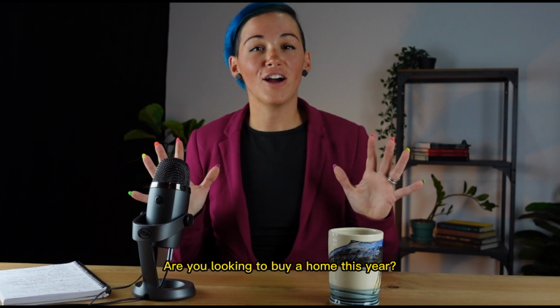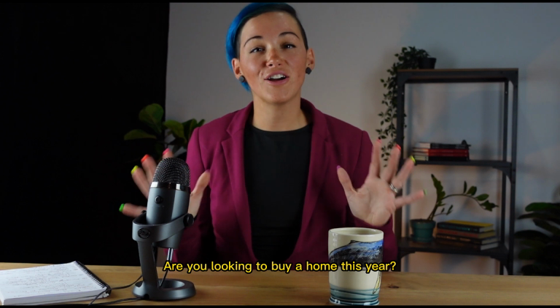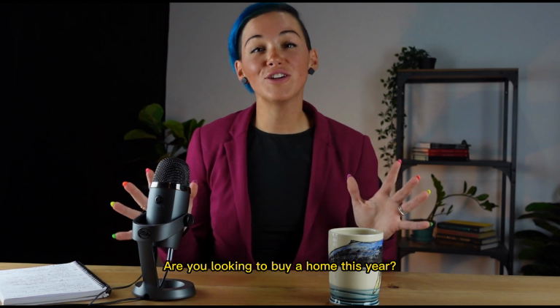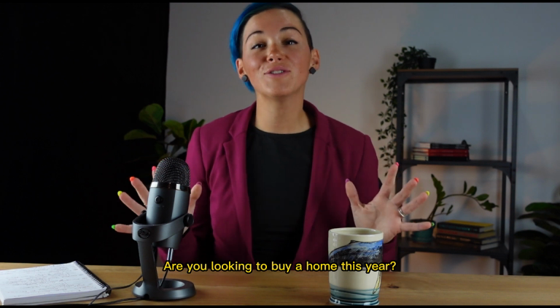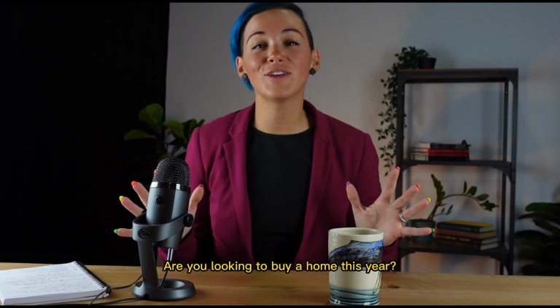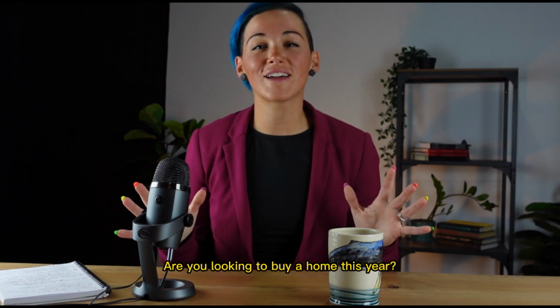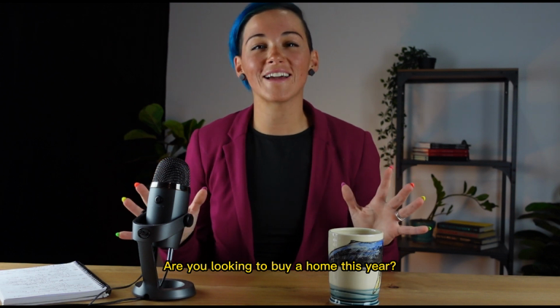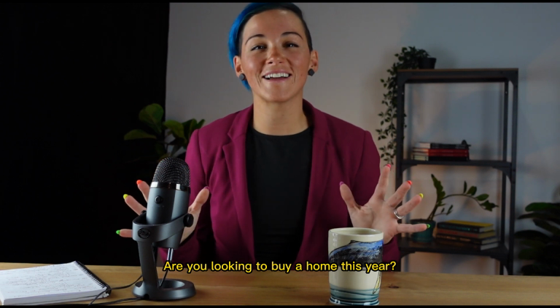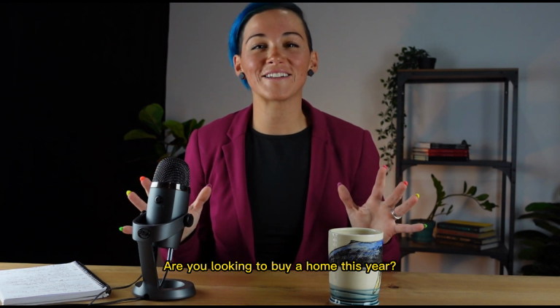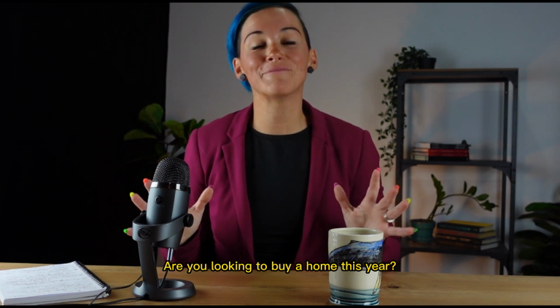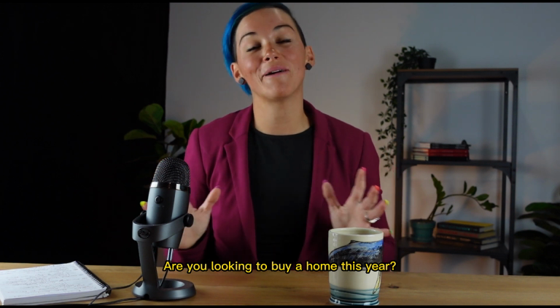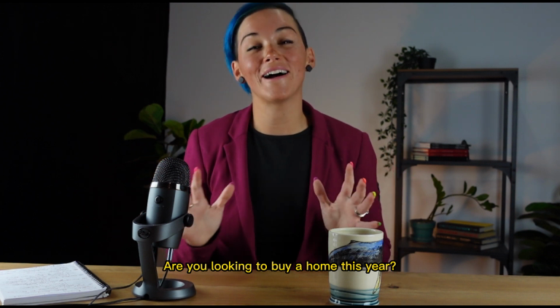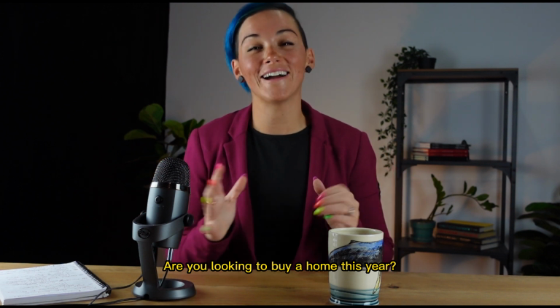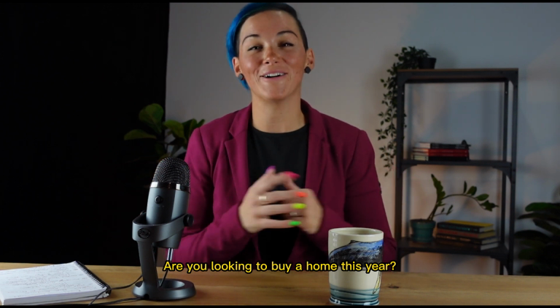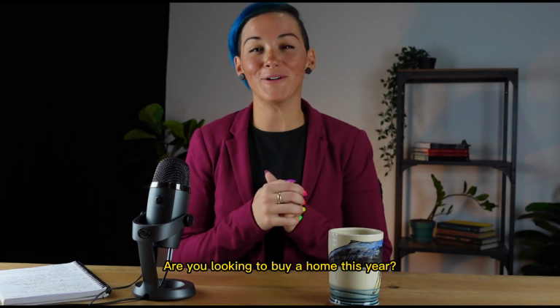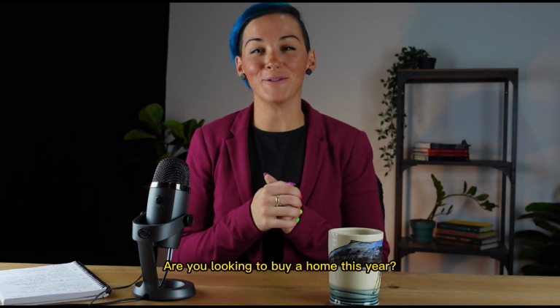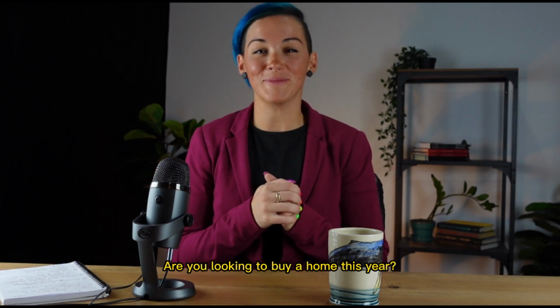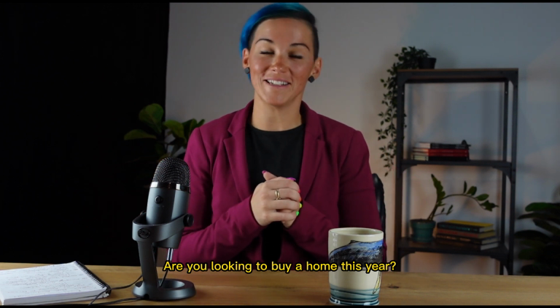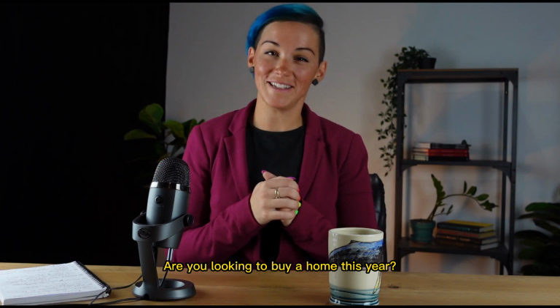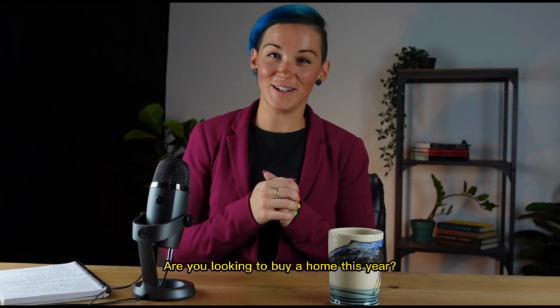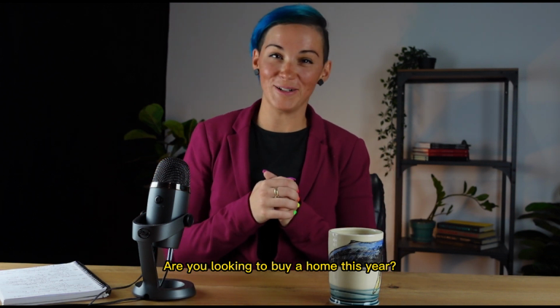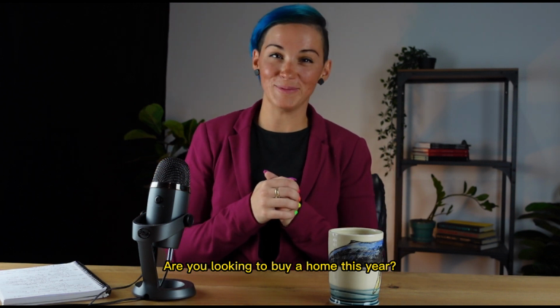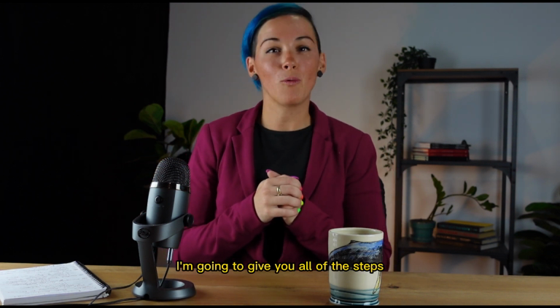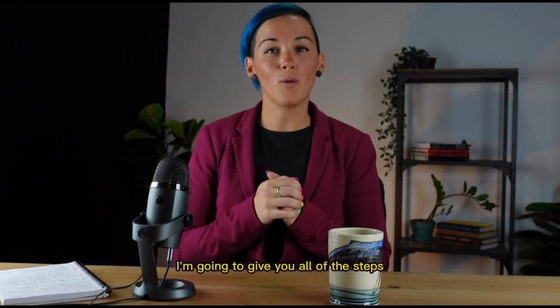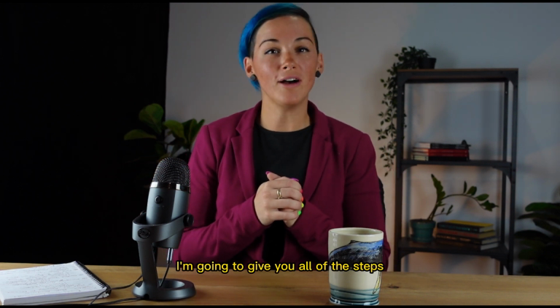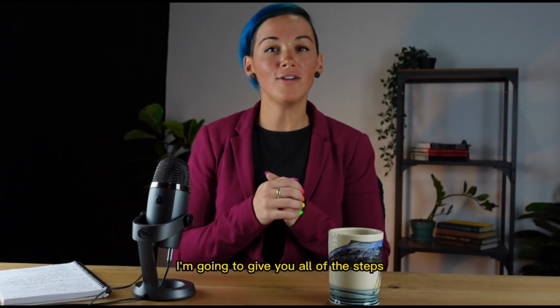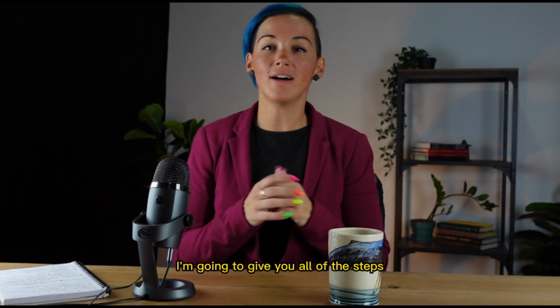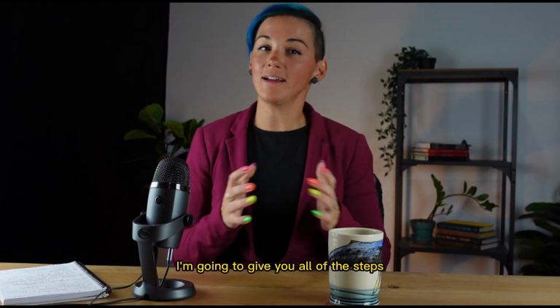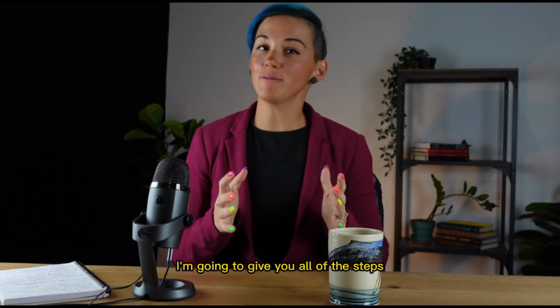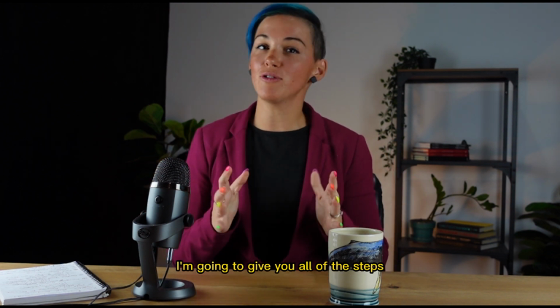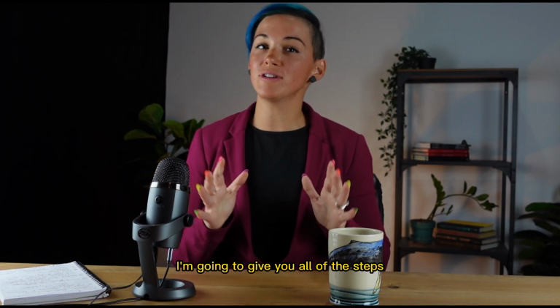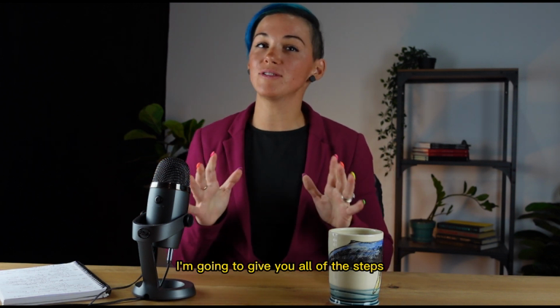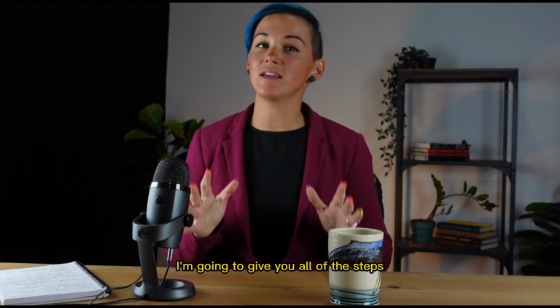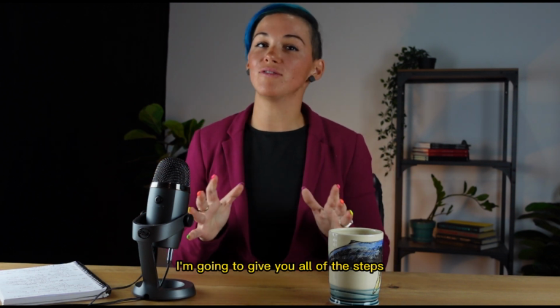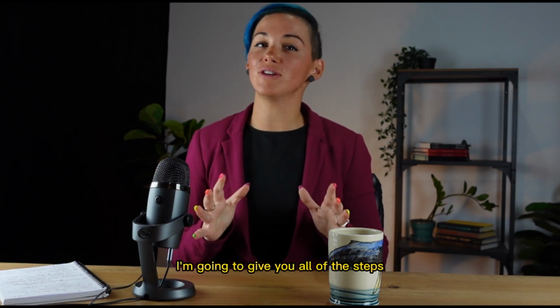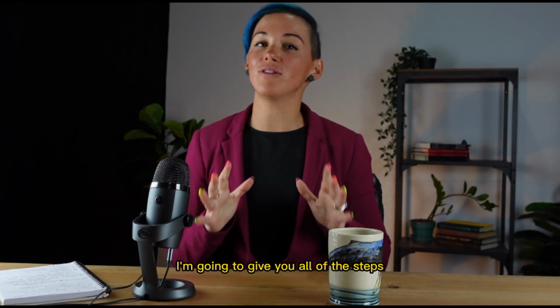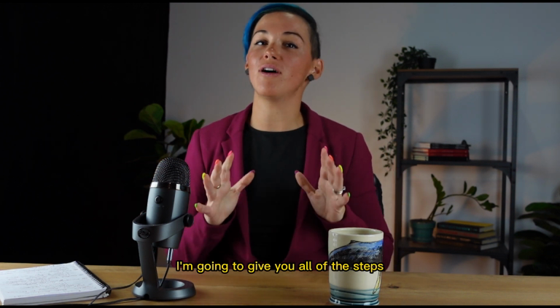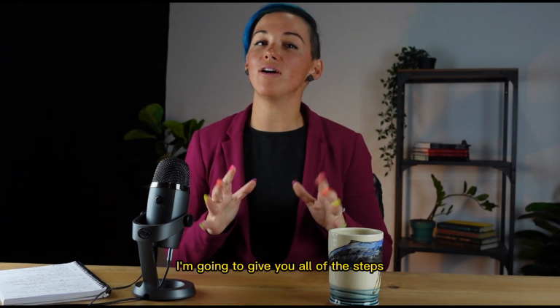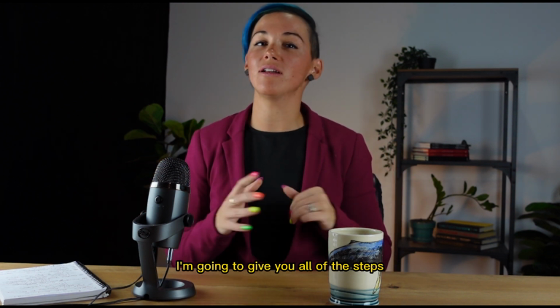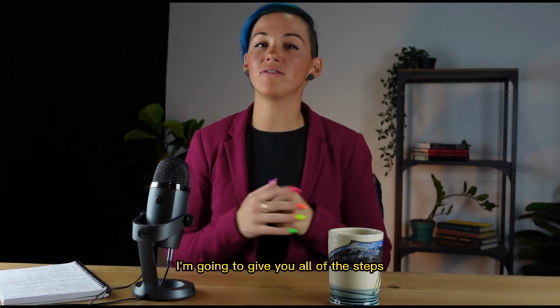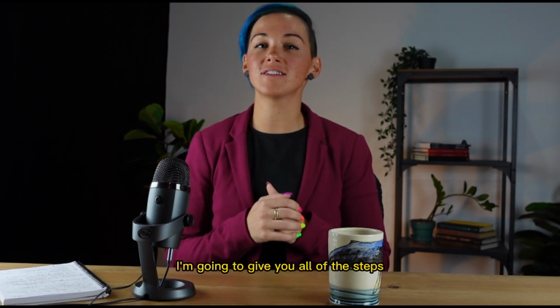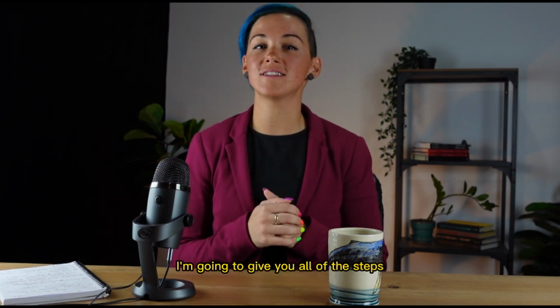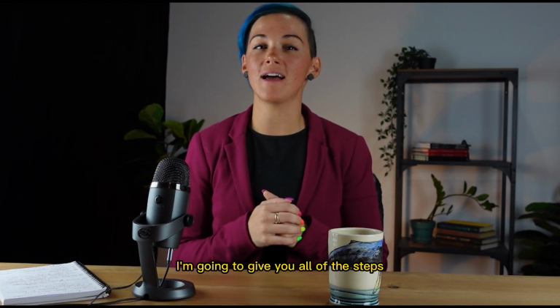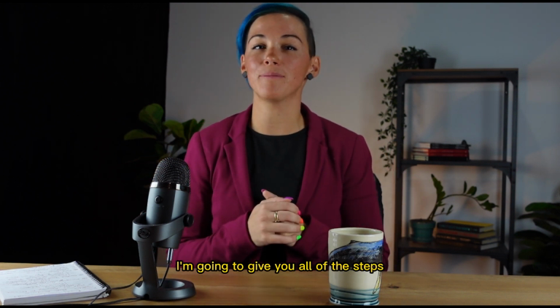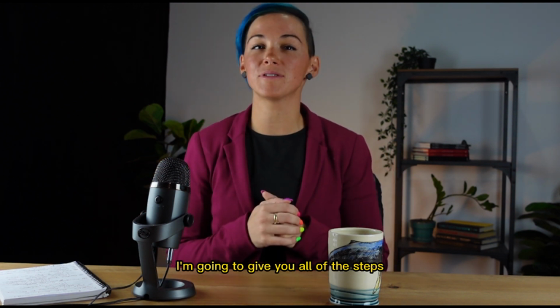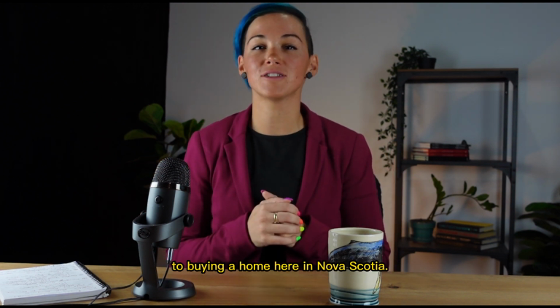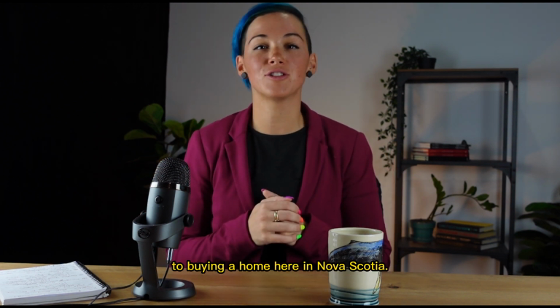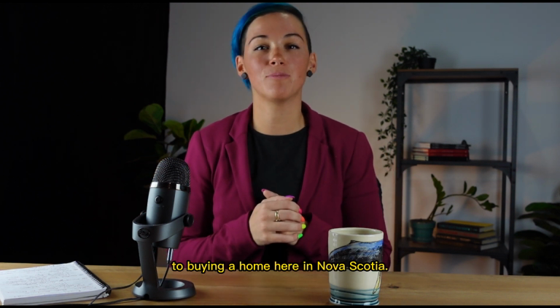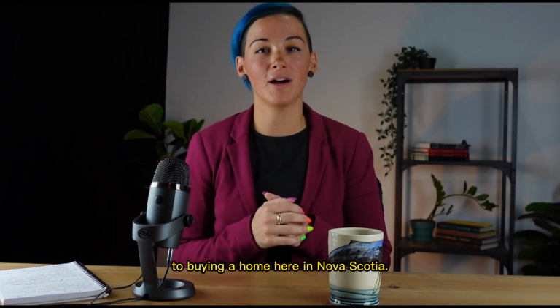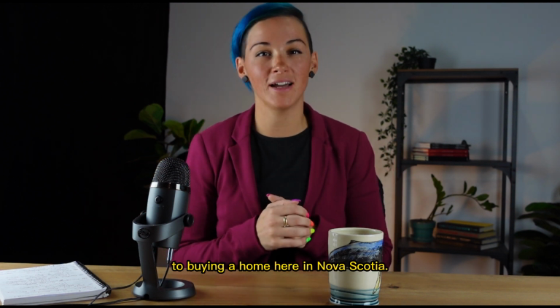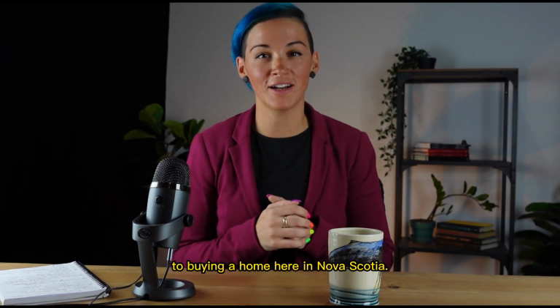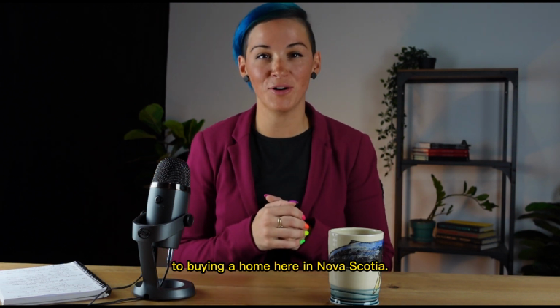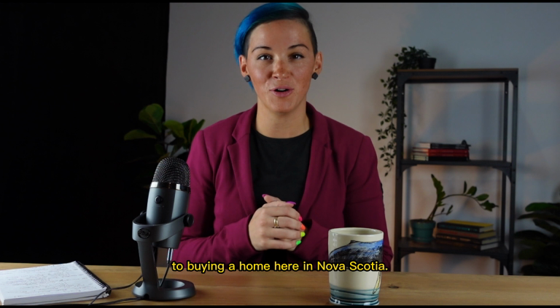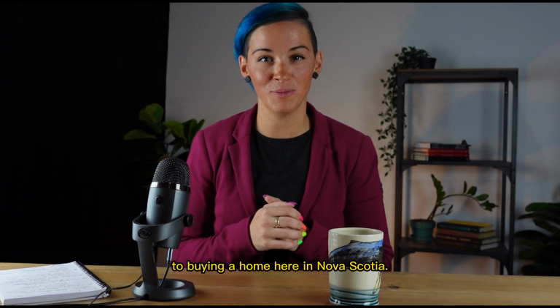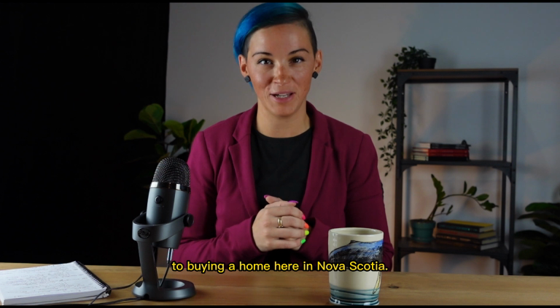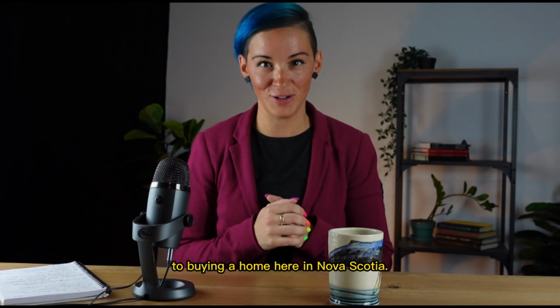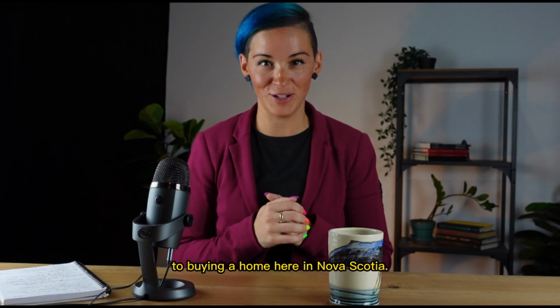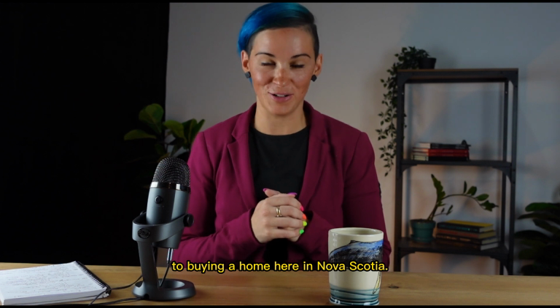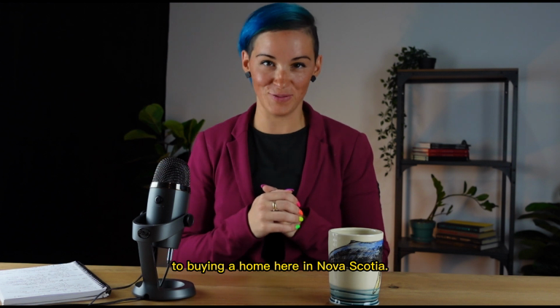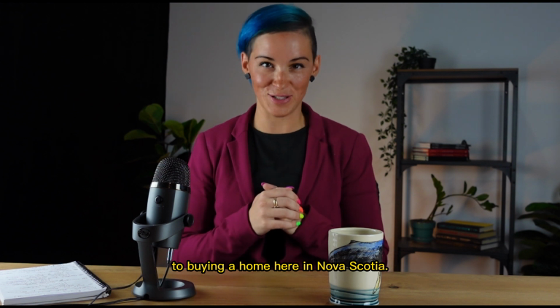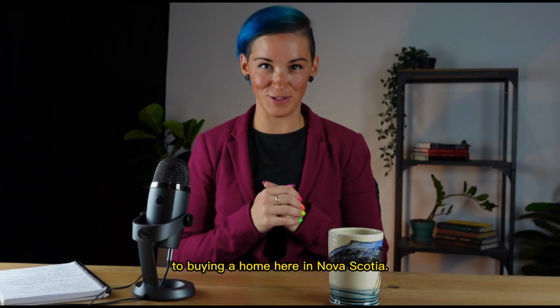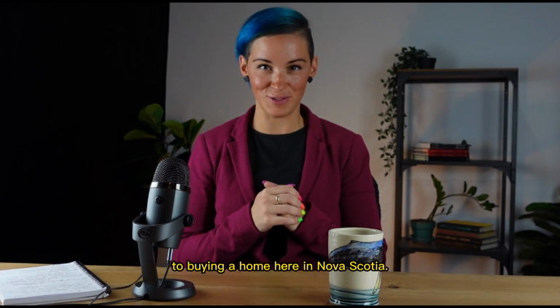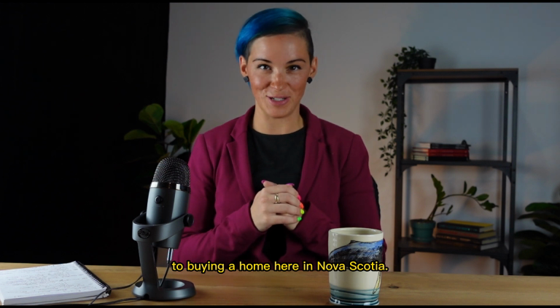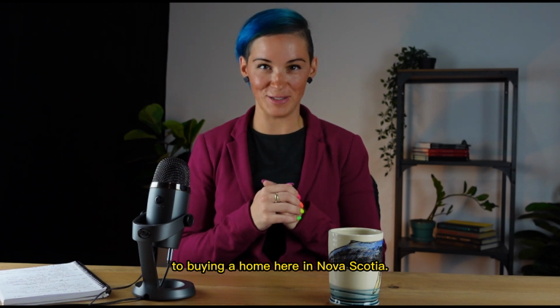Are you looking to buy a home this year? I'm going to give you all of the steps to buying a home here in Nova Scotia.